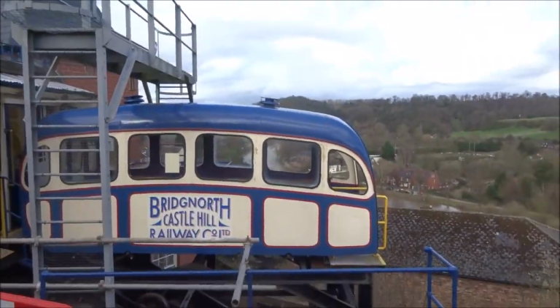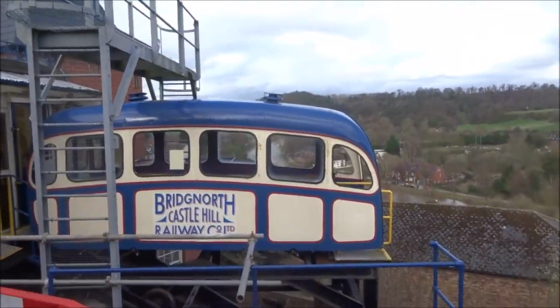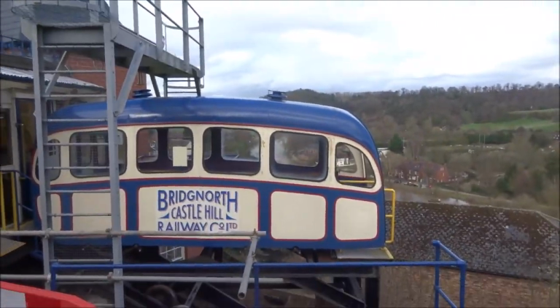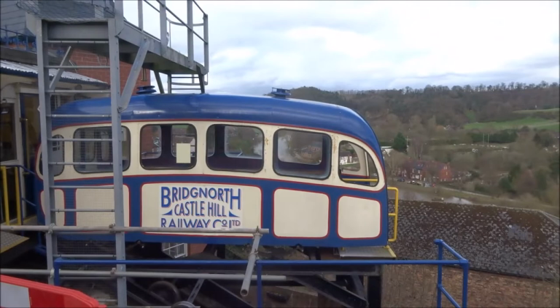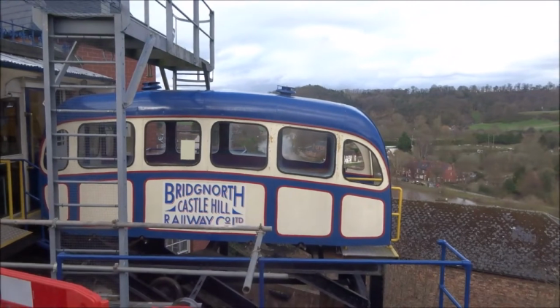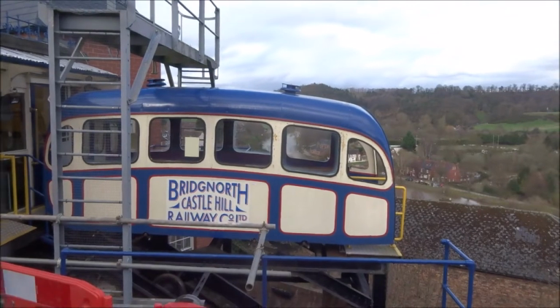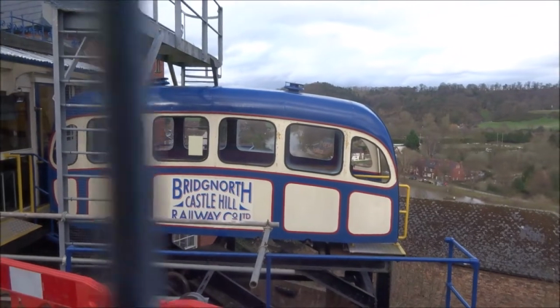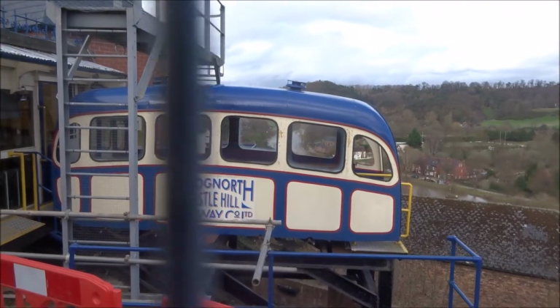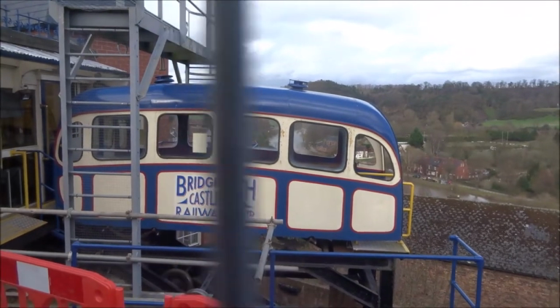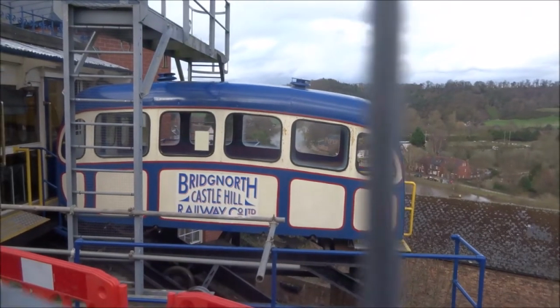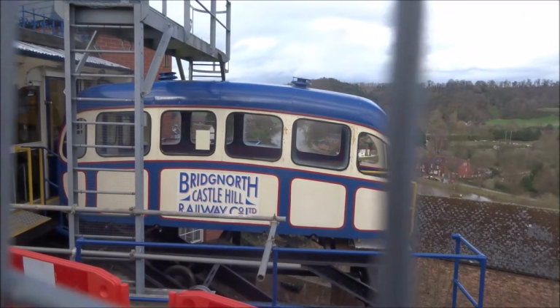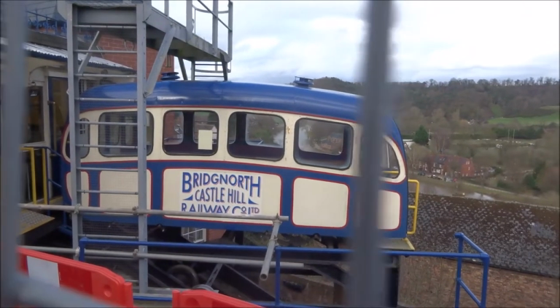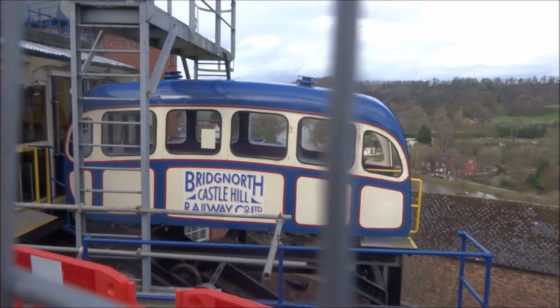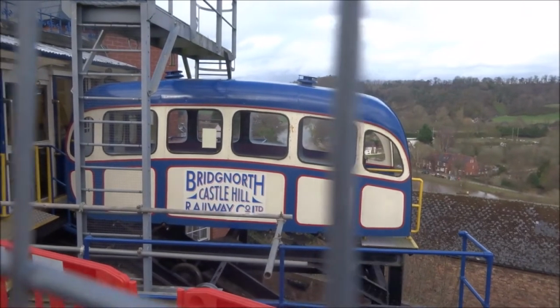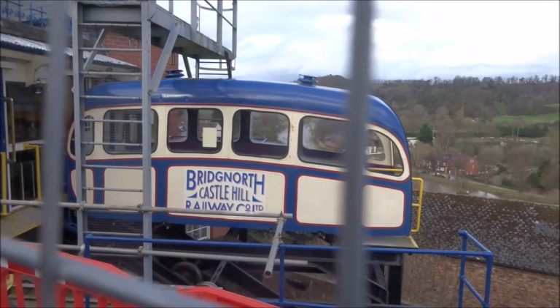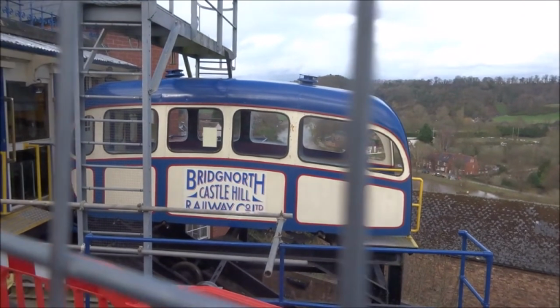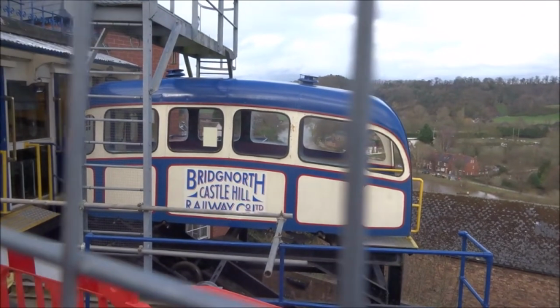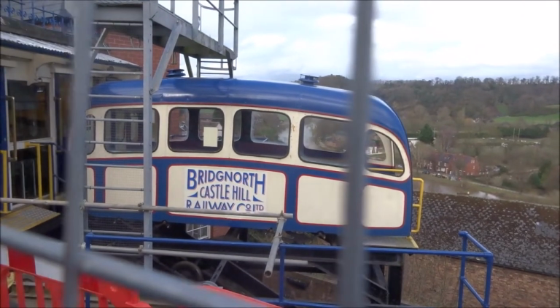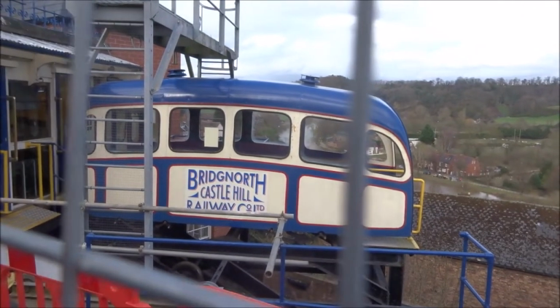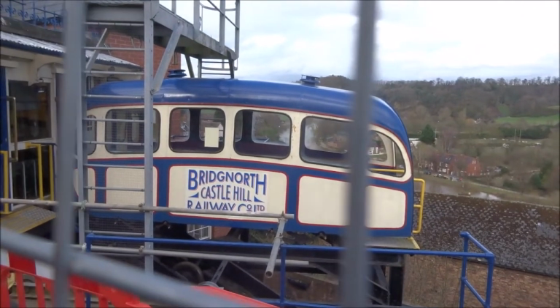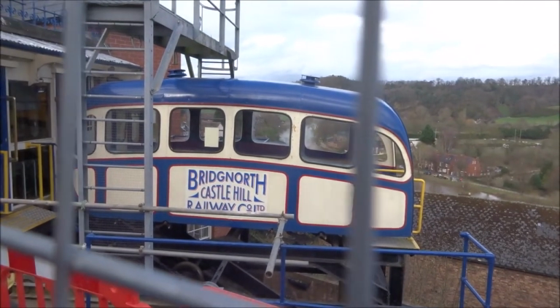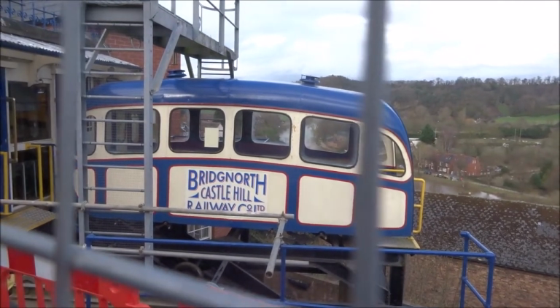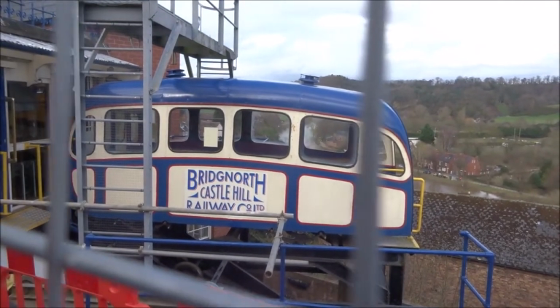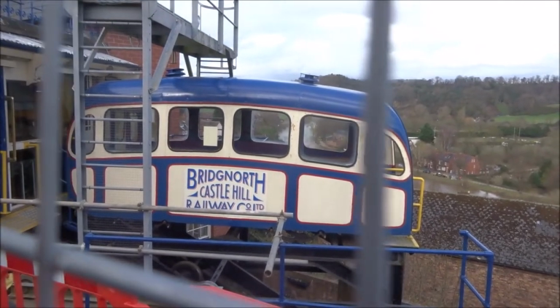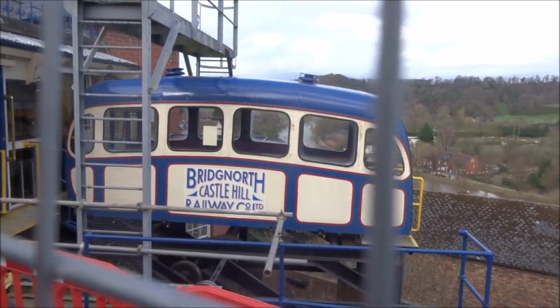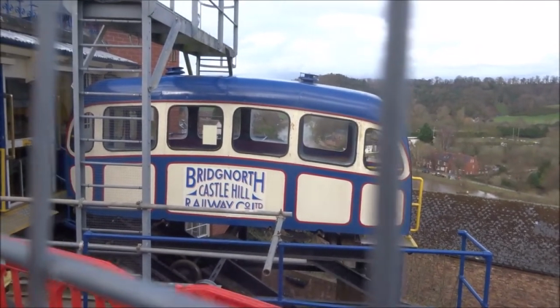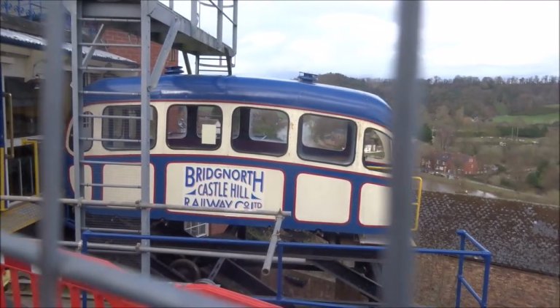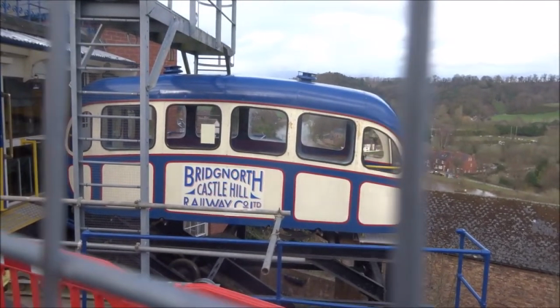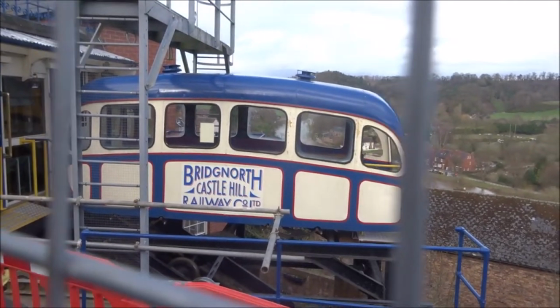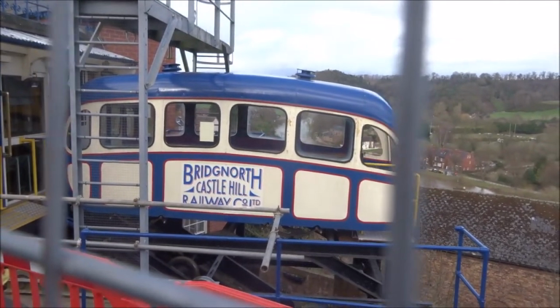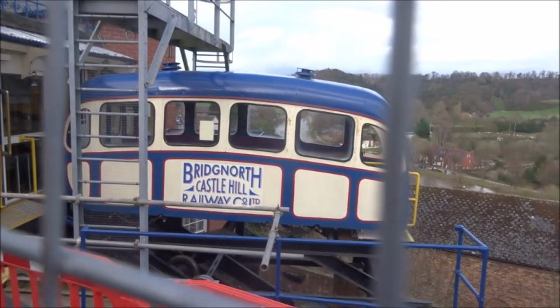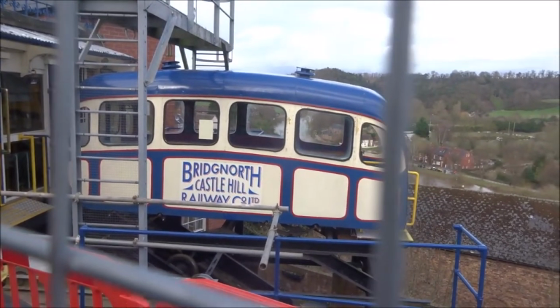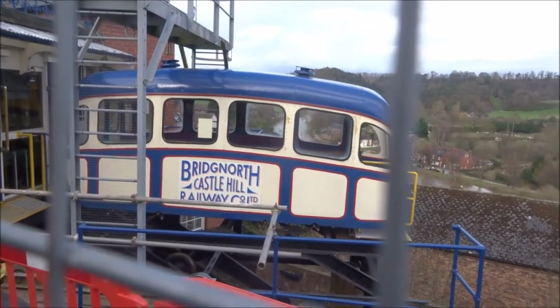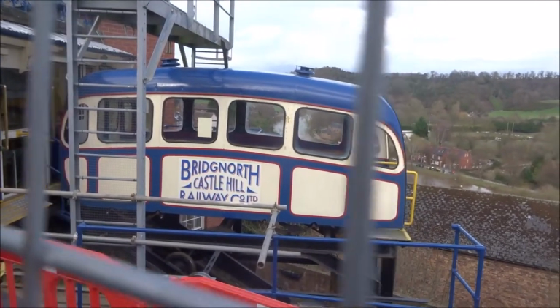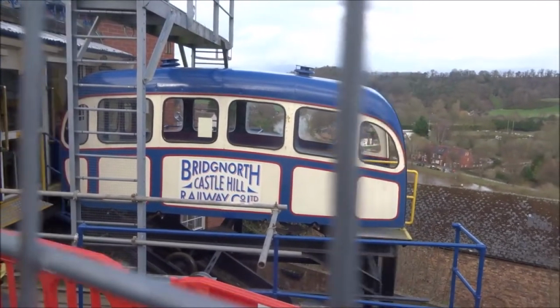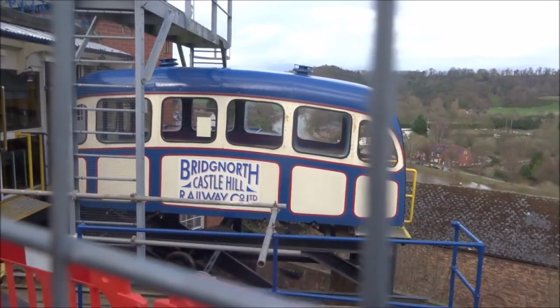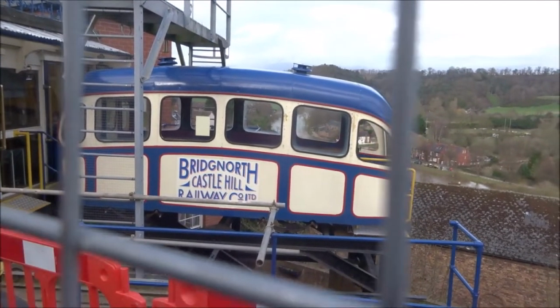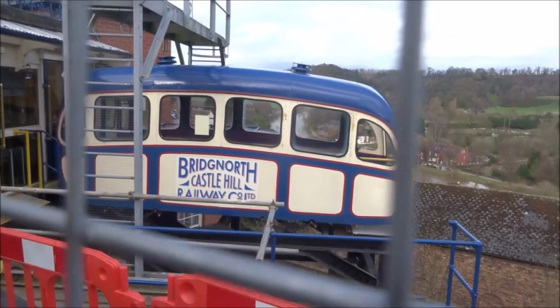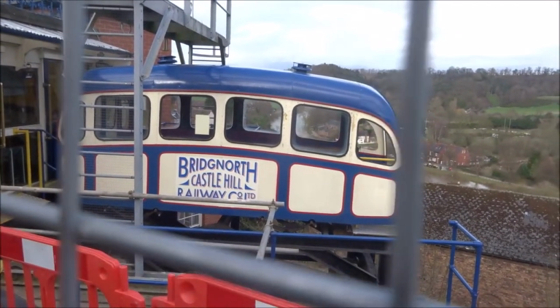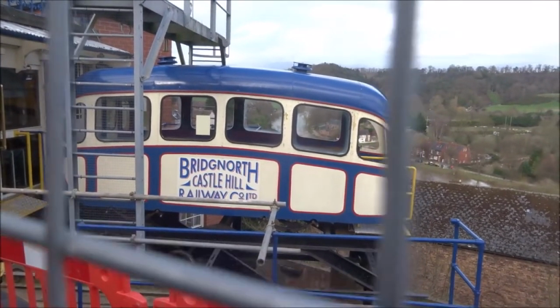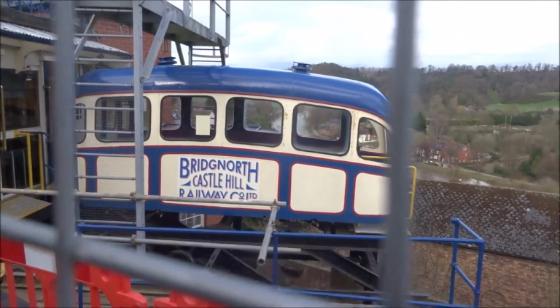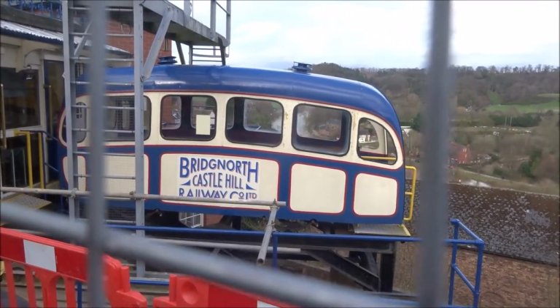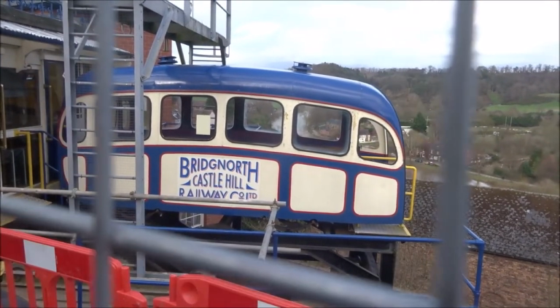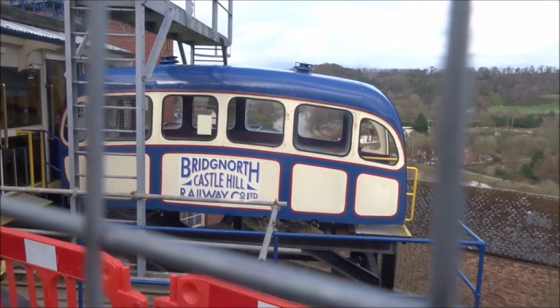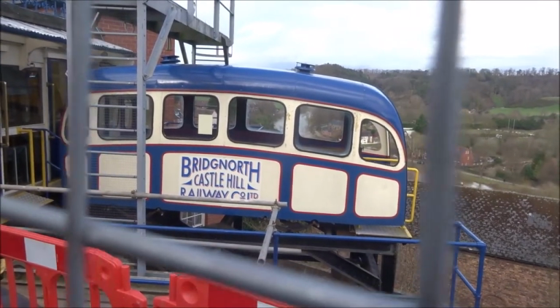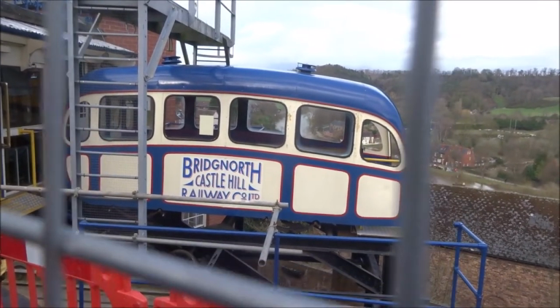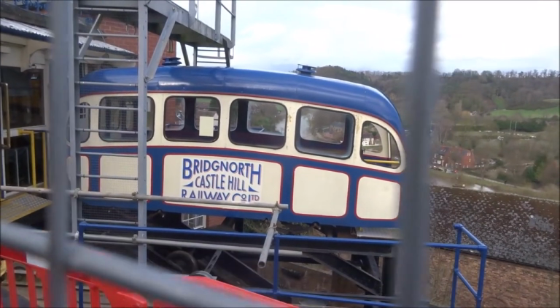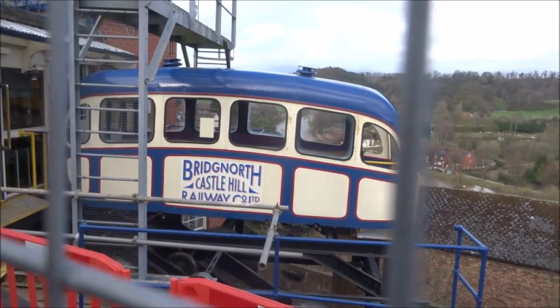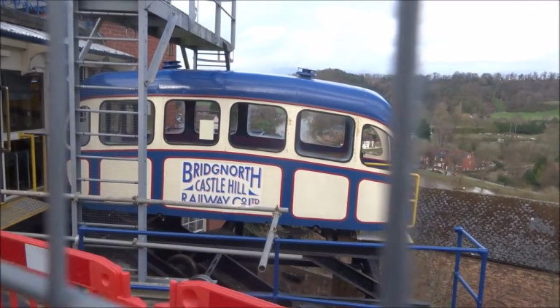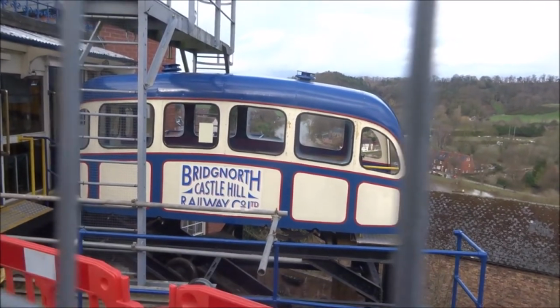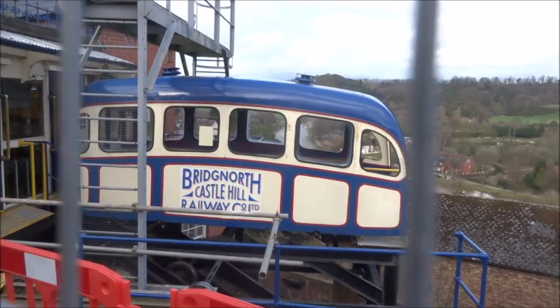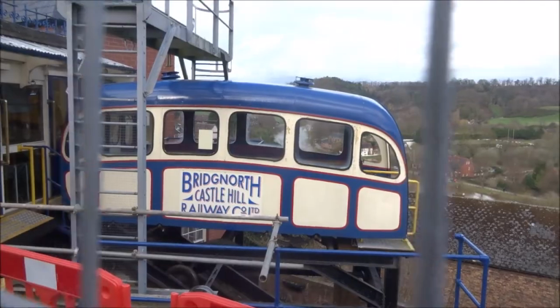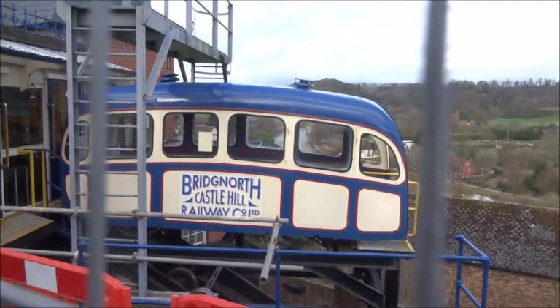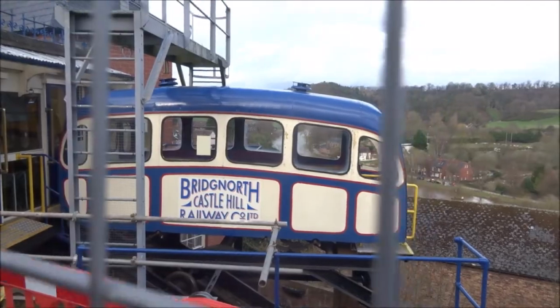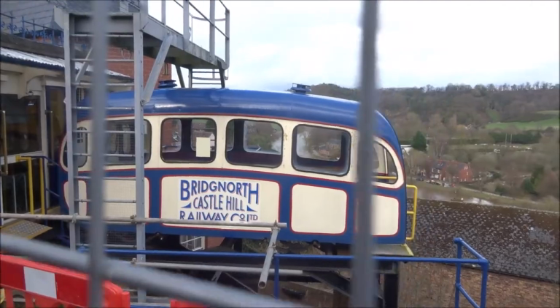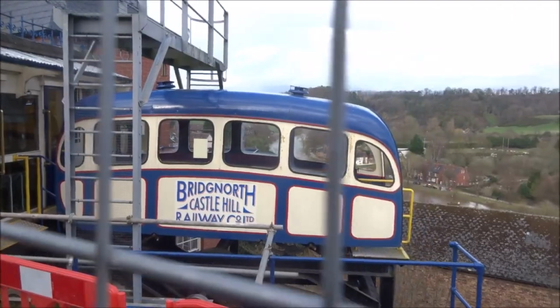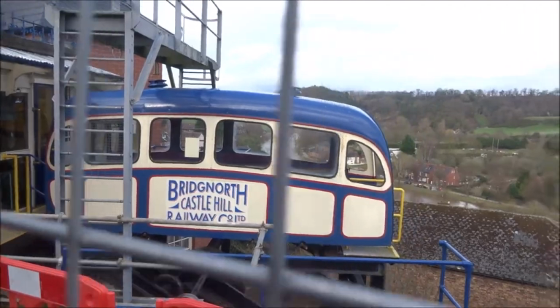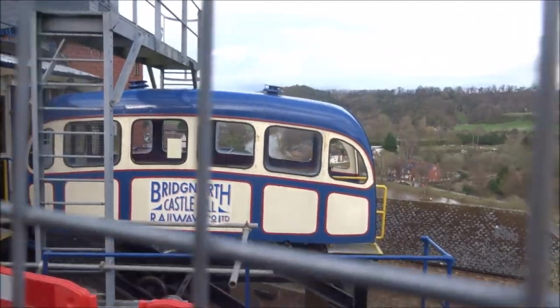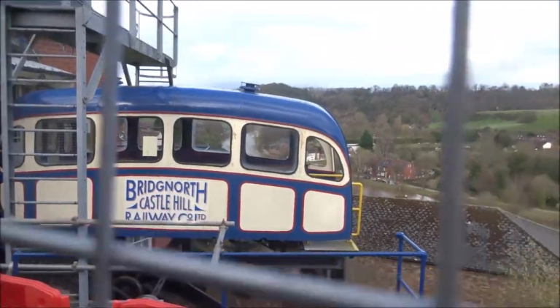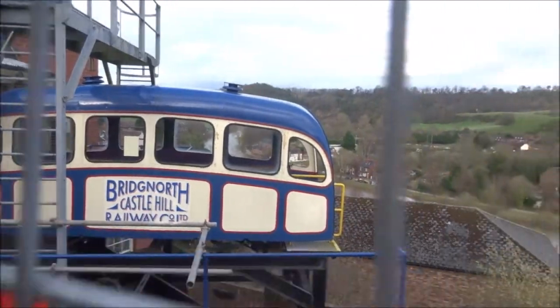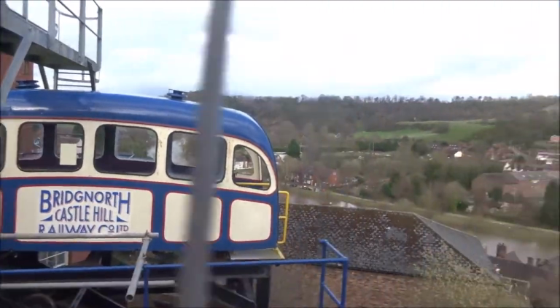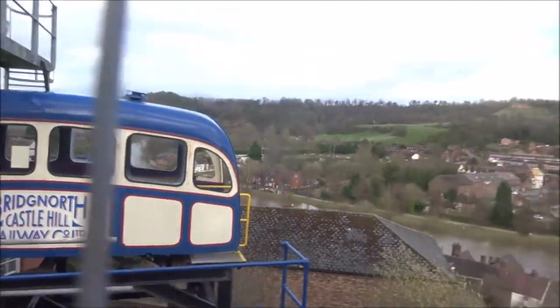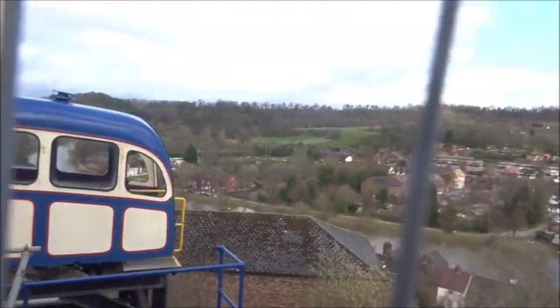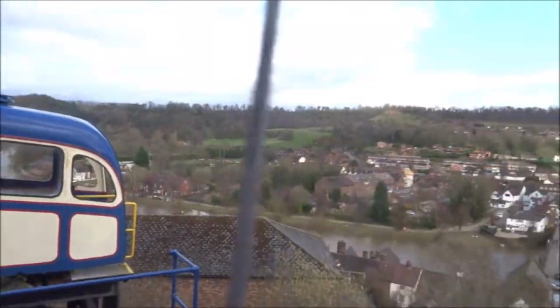There's the Bridgnorth Castle Hill Cliff Railway. Unfortunately, it's closed.